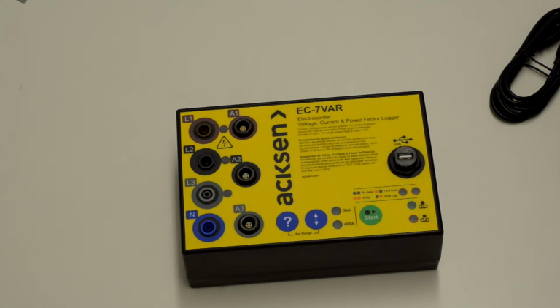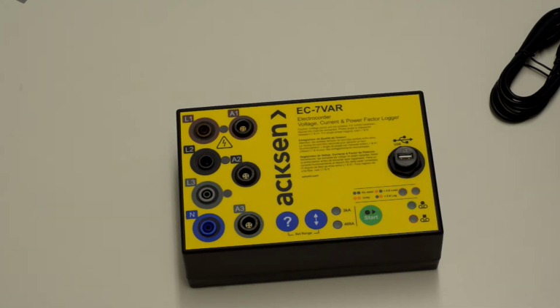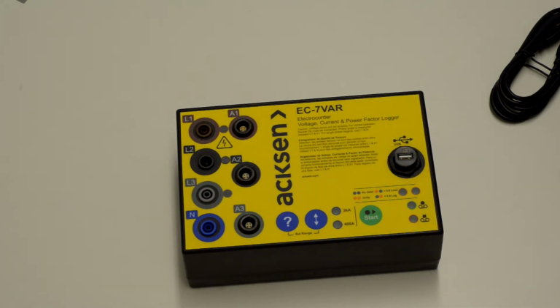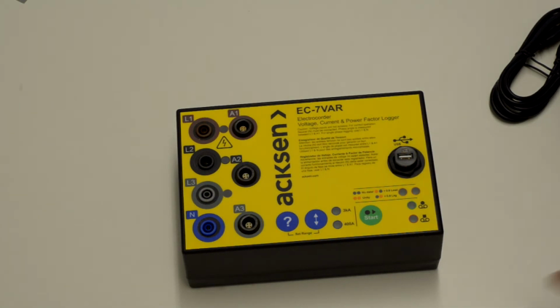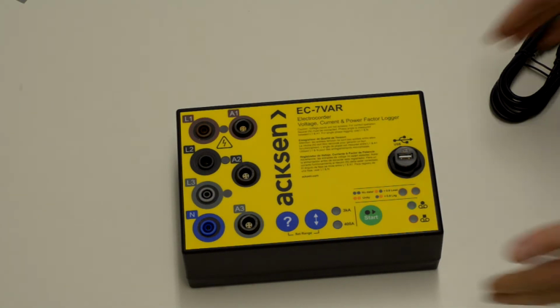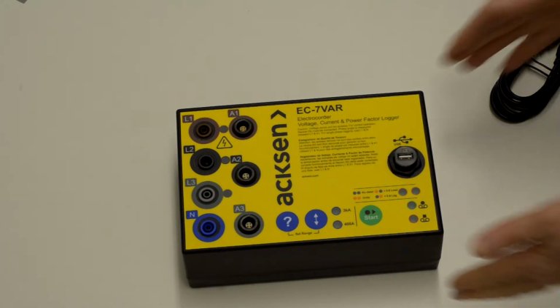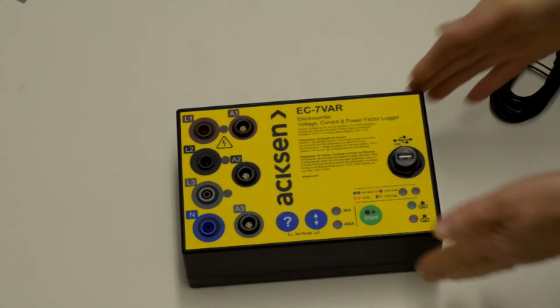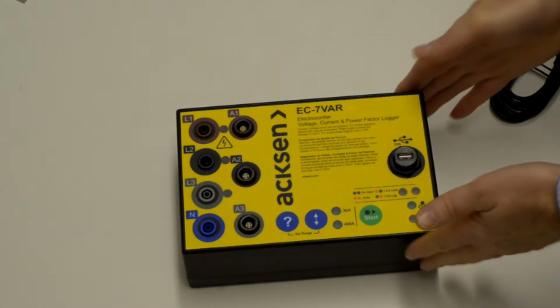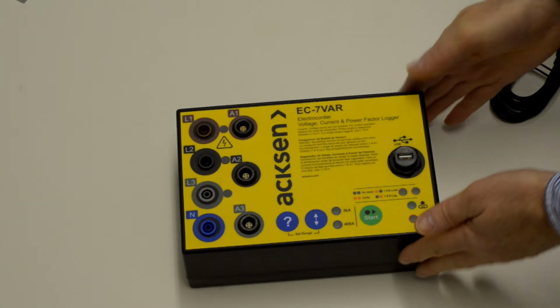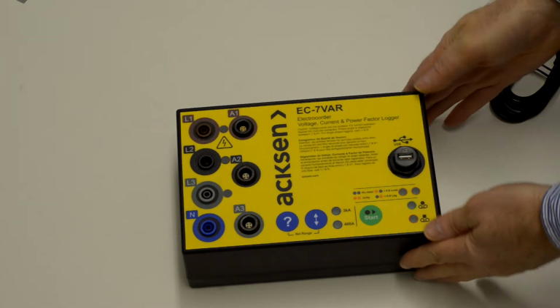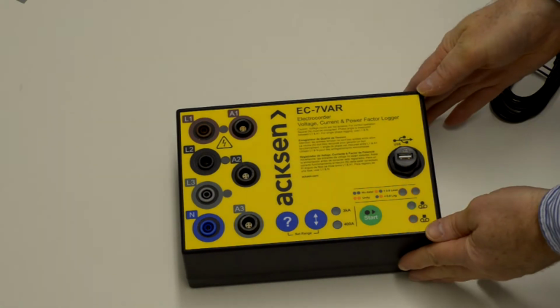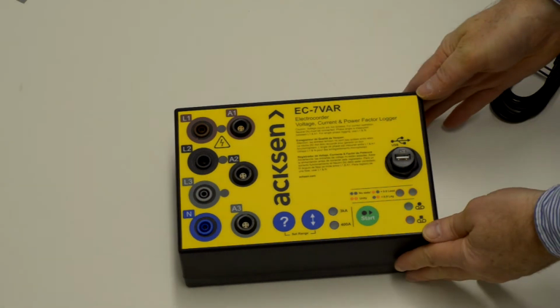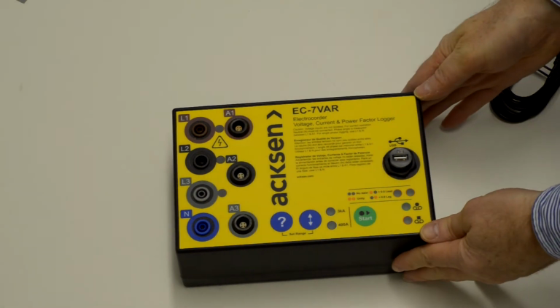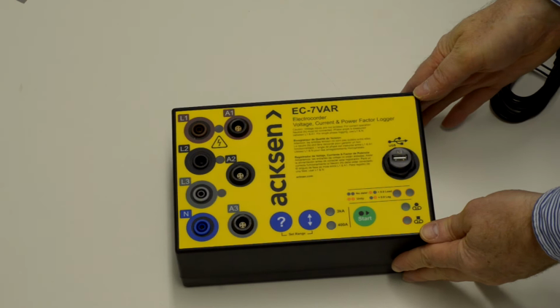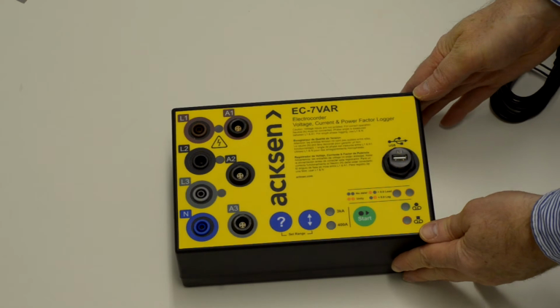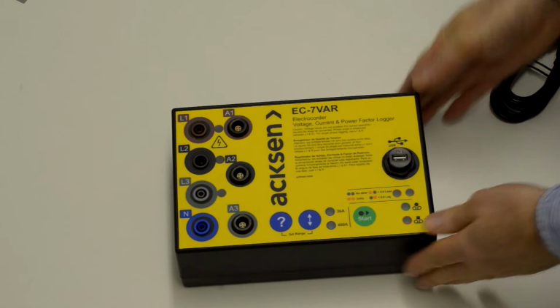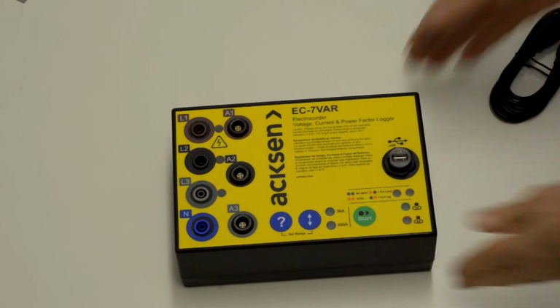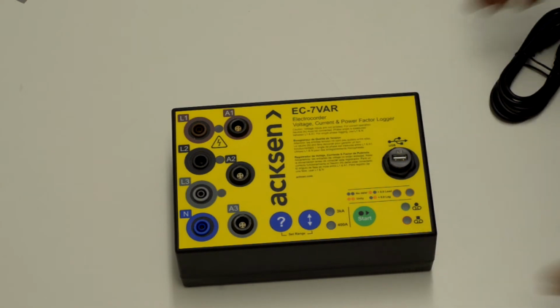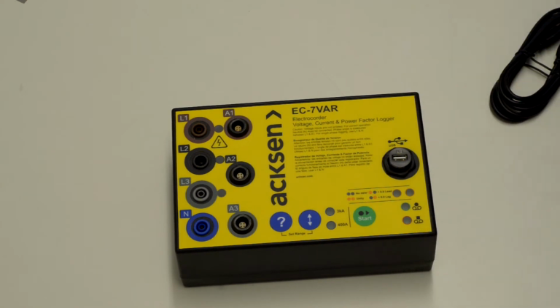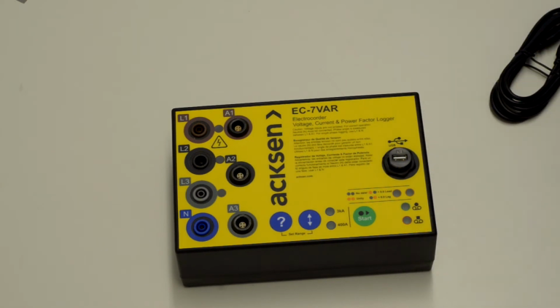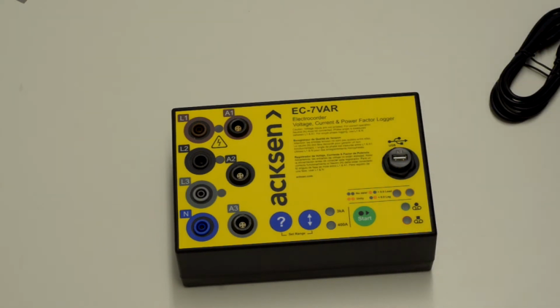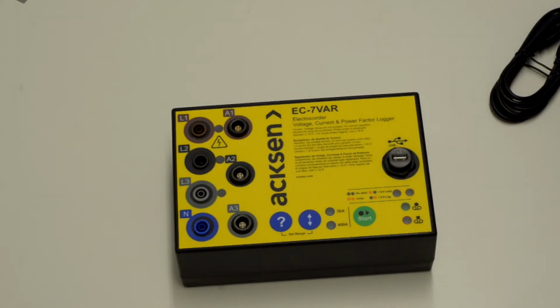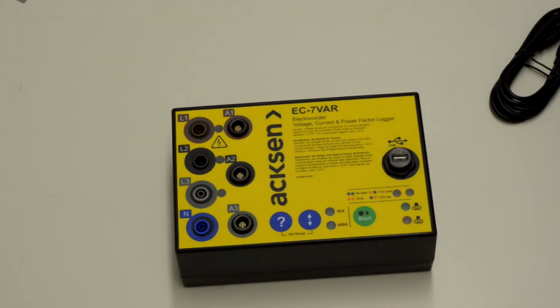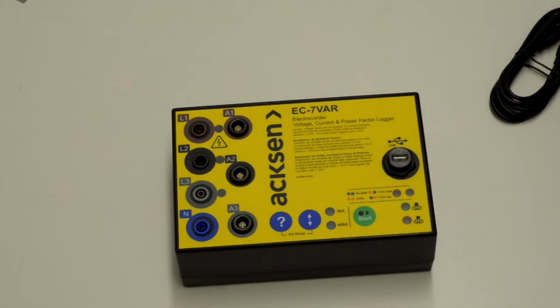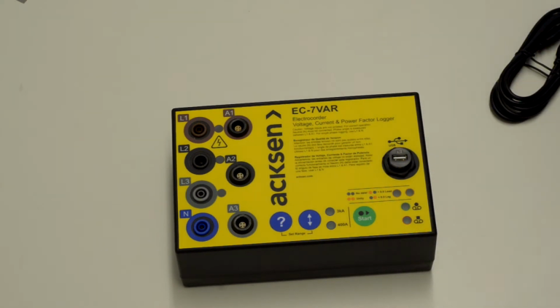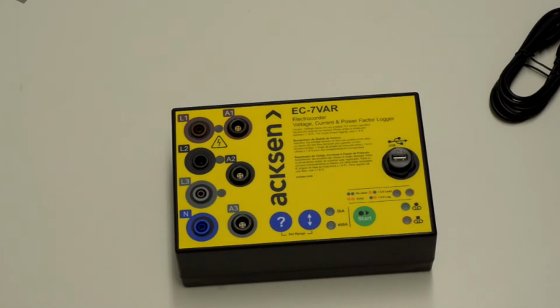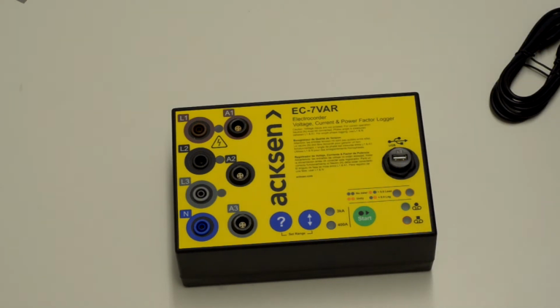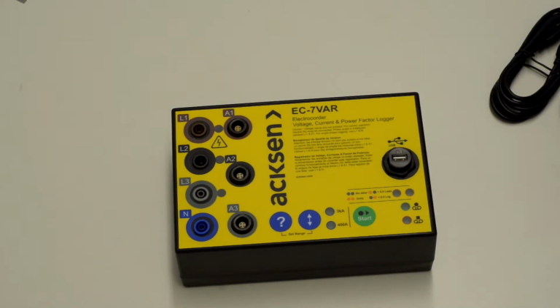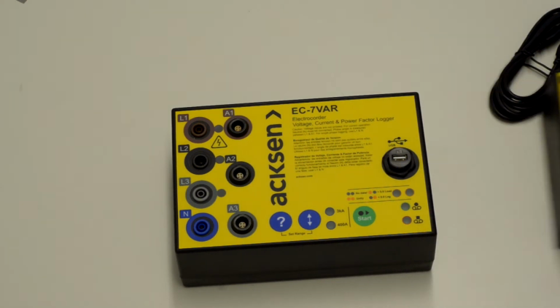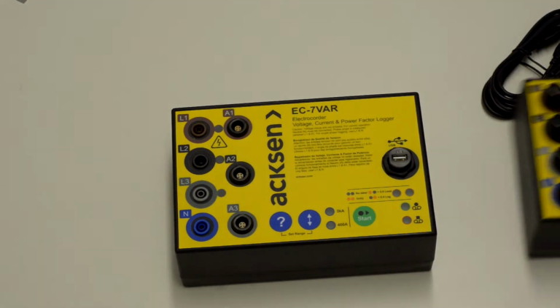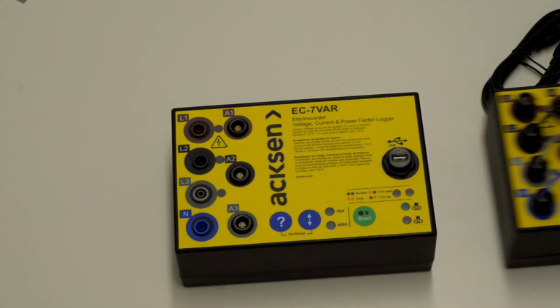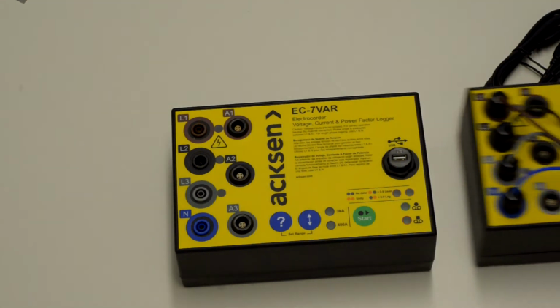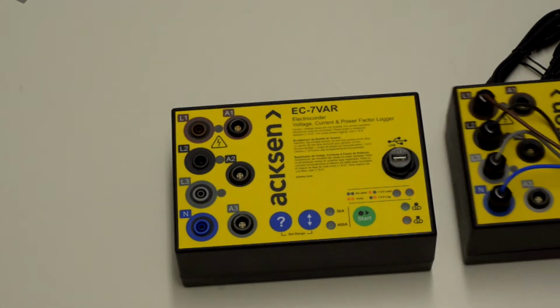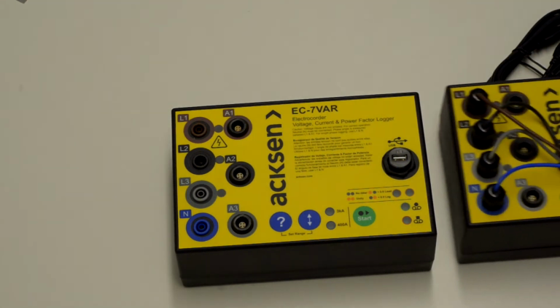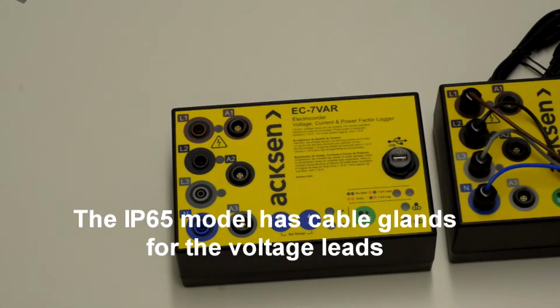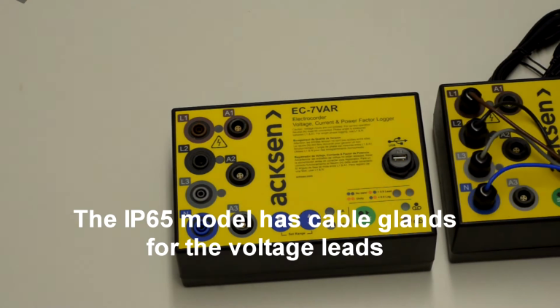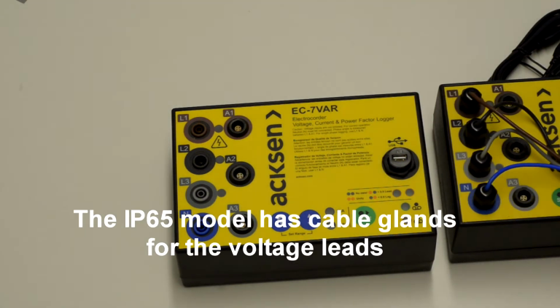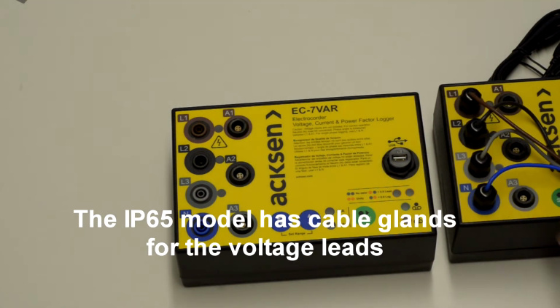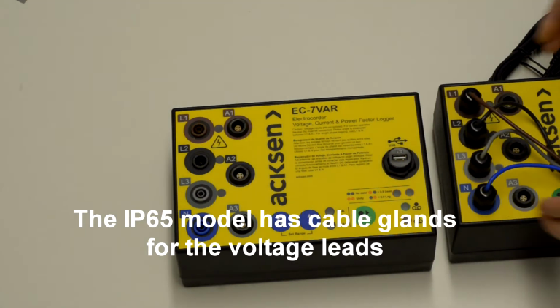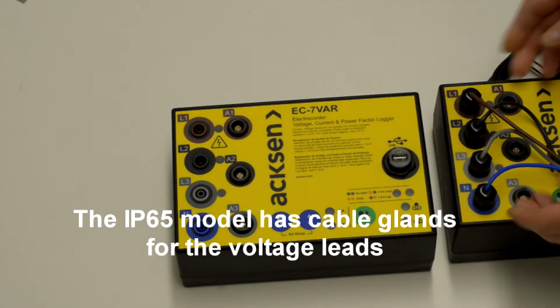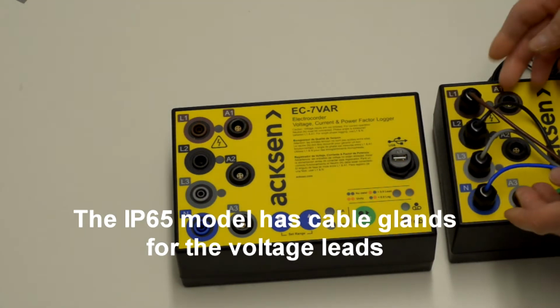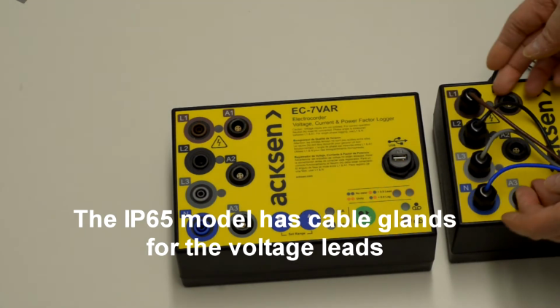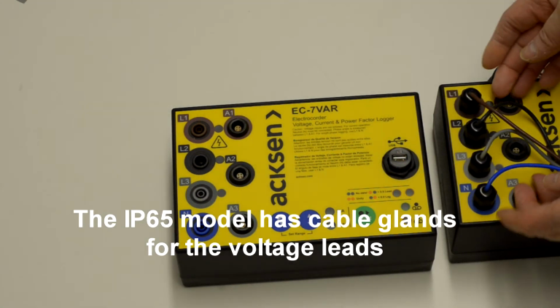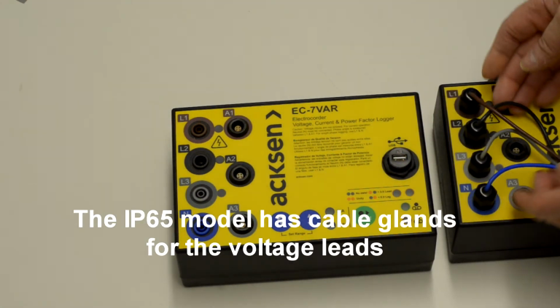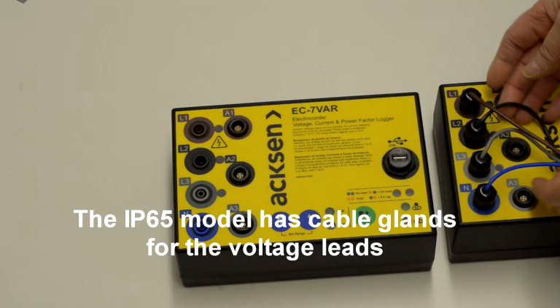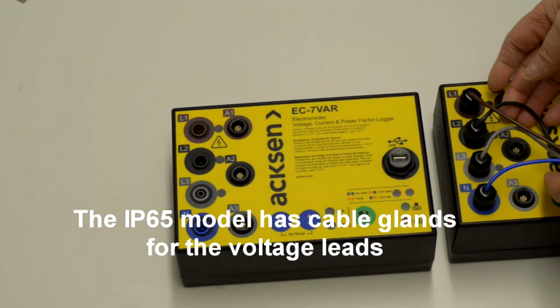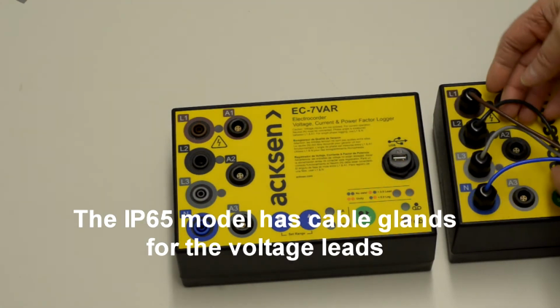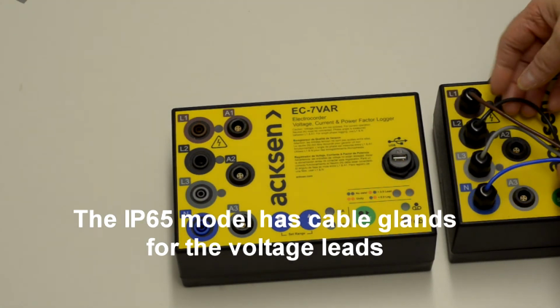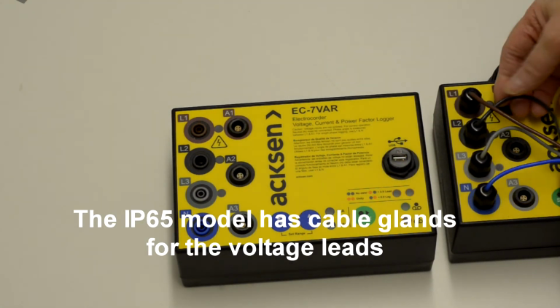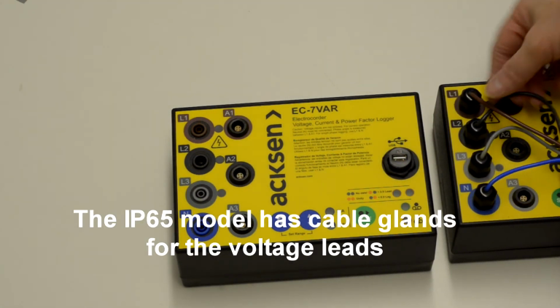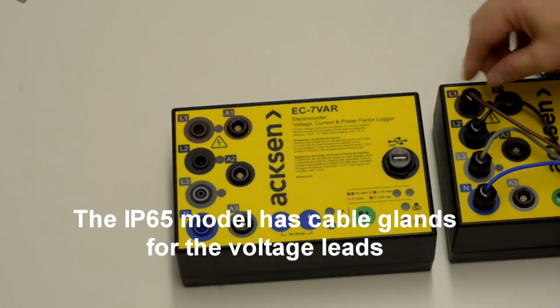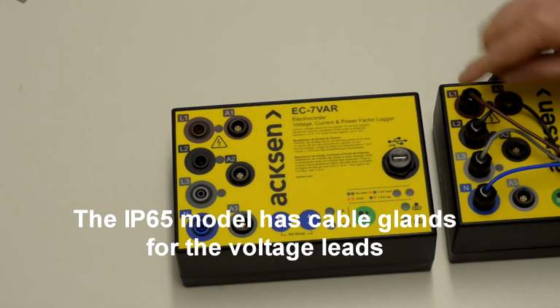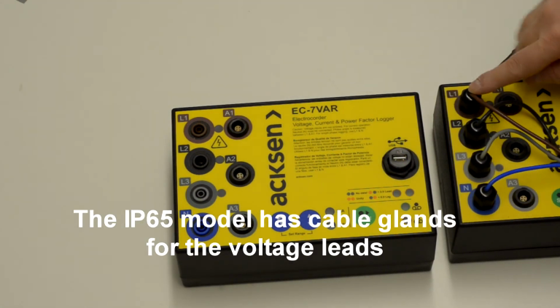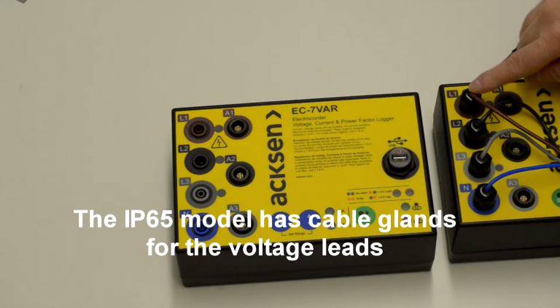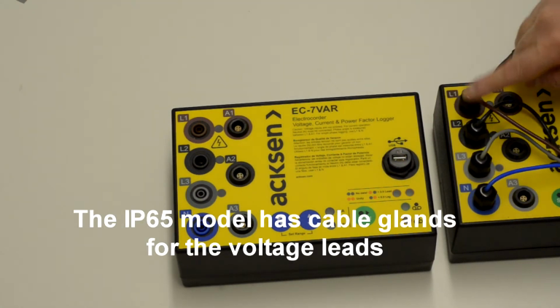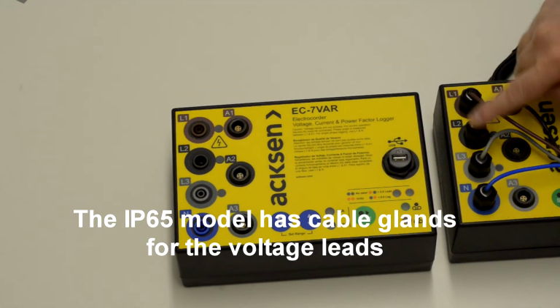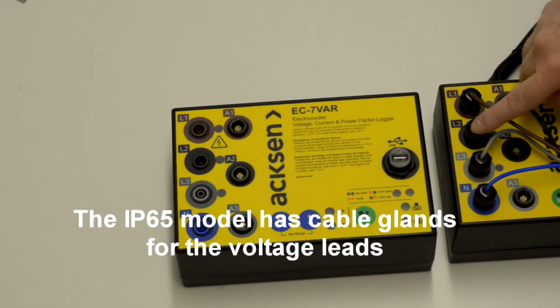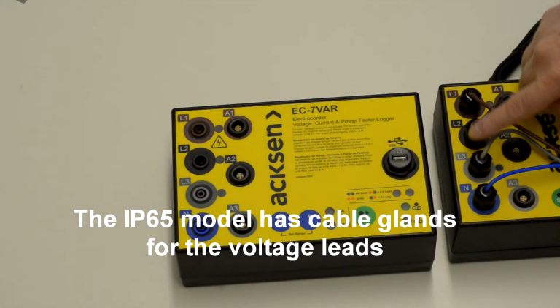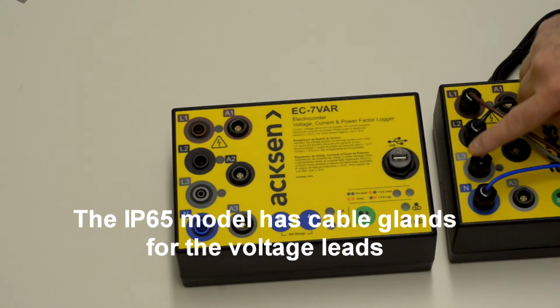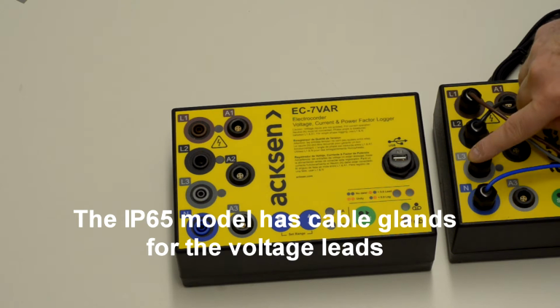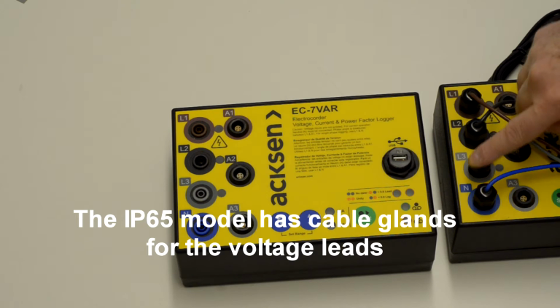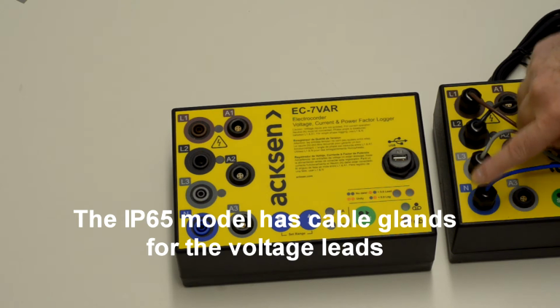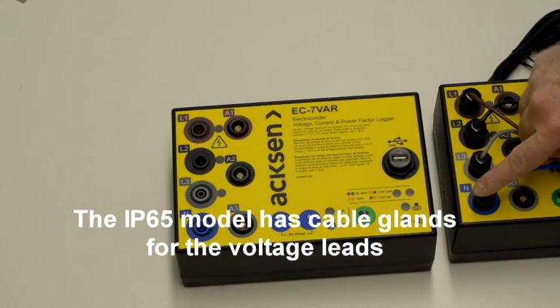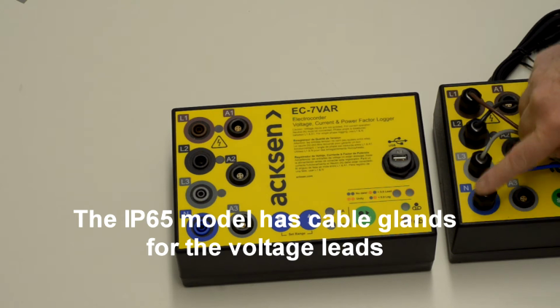The product is also available in an IP65 version, and in the IP65 model the voltage leads go through cable glands.